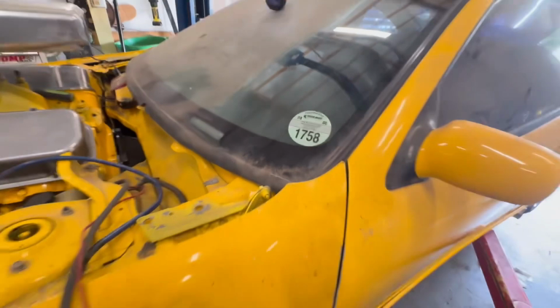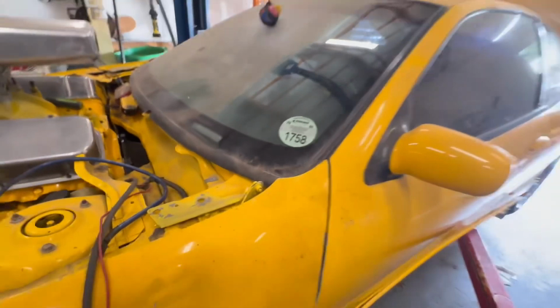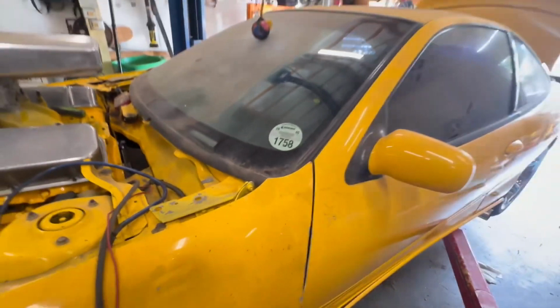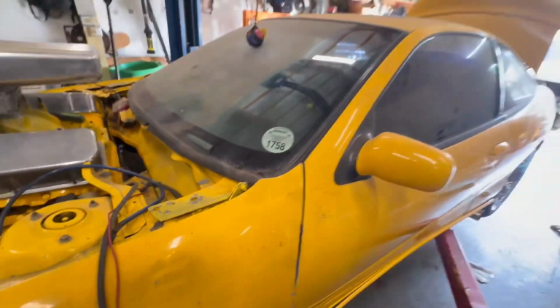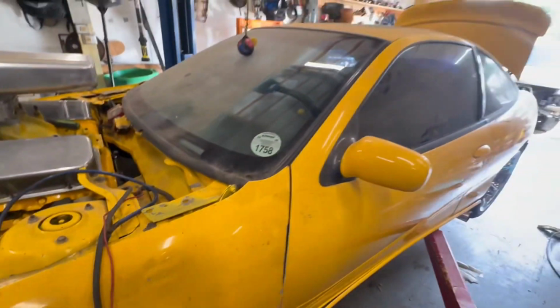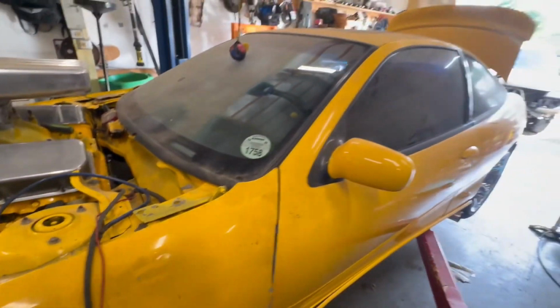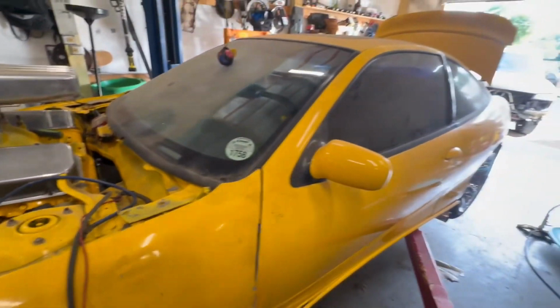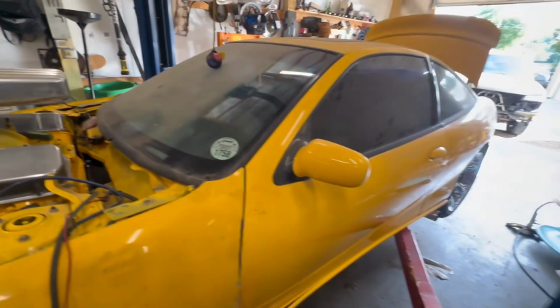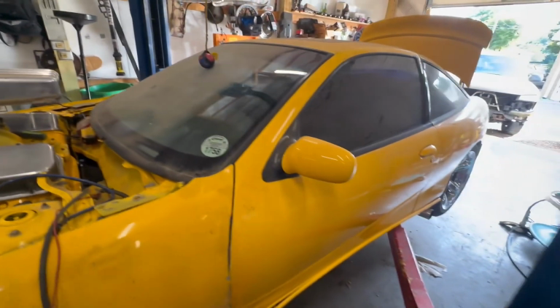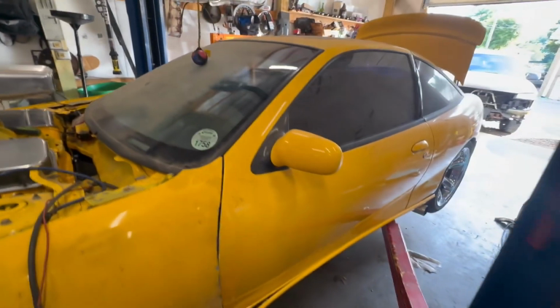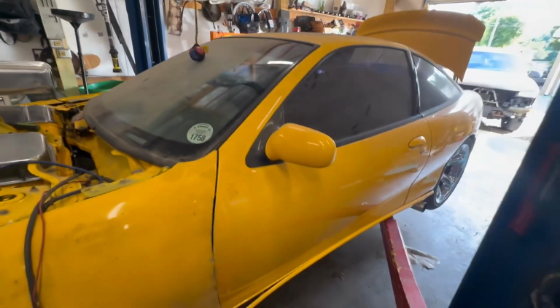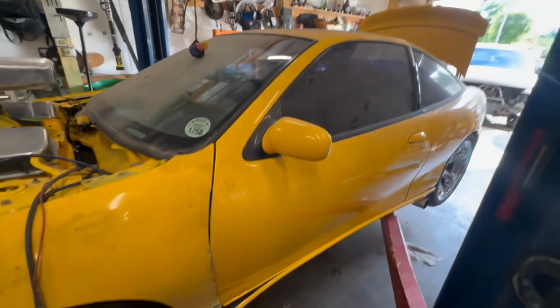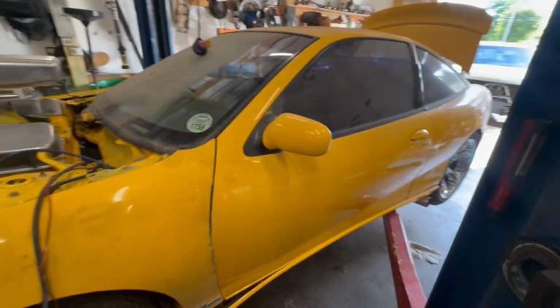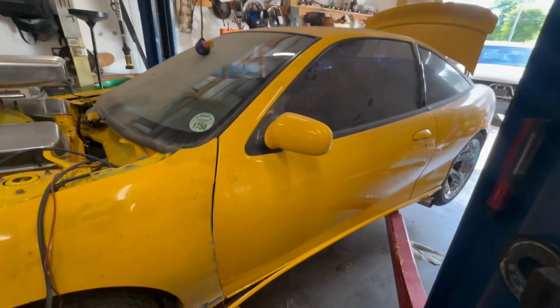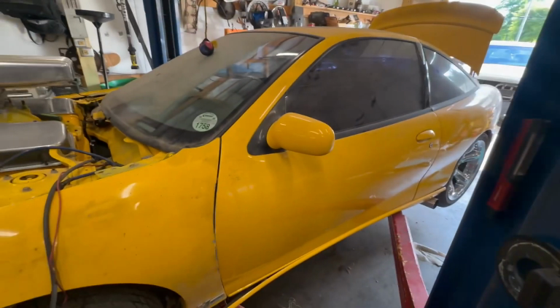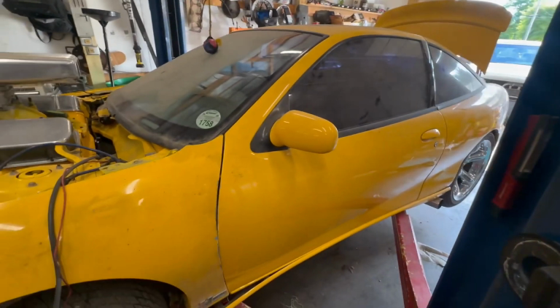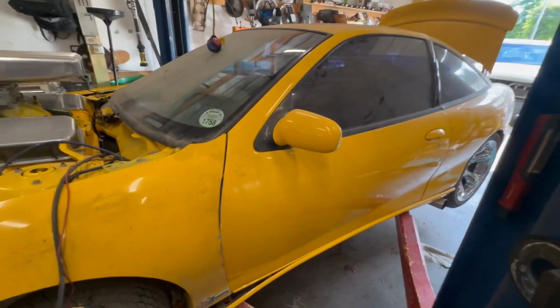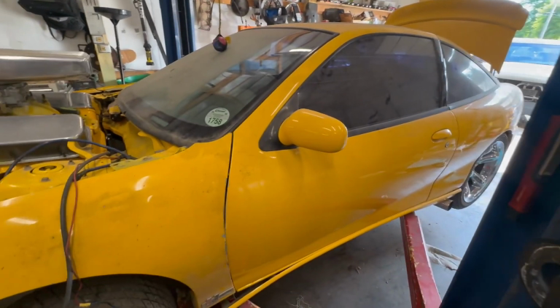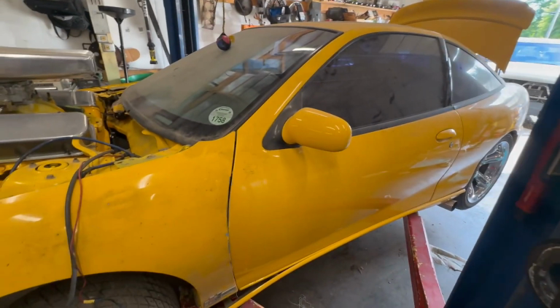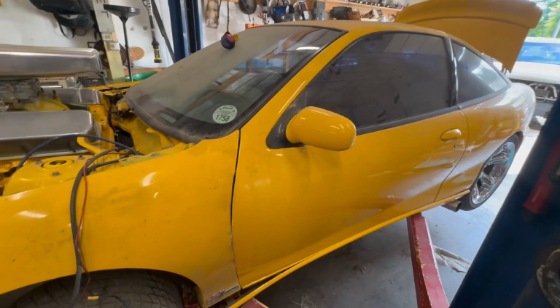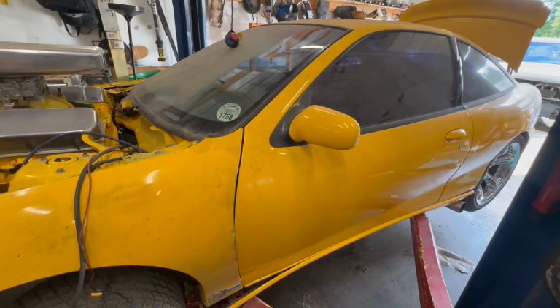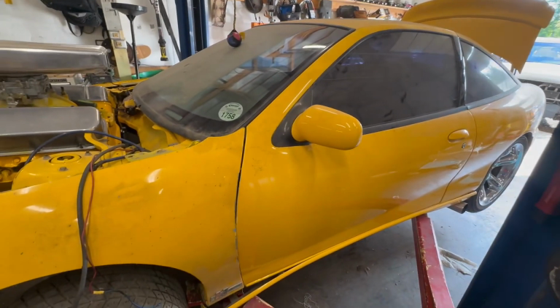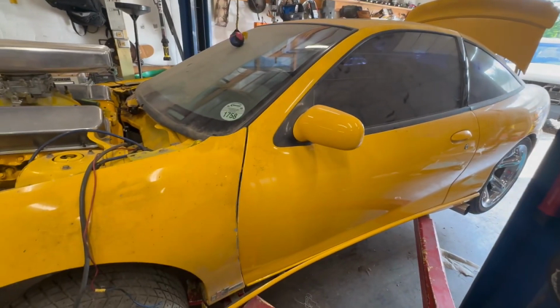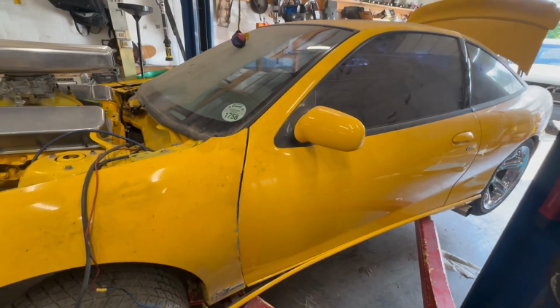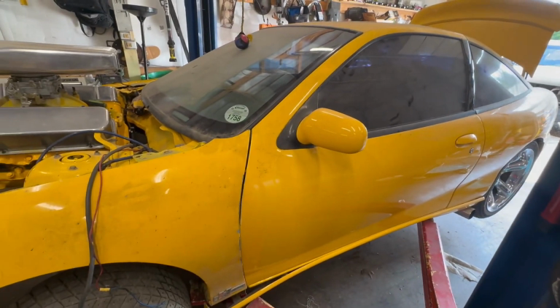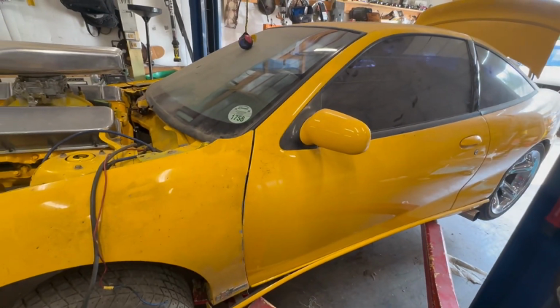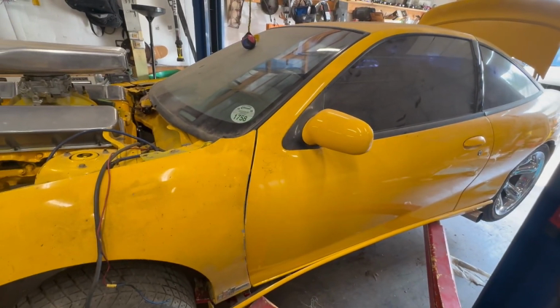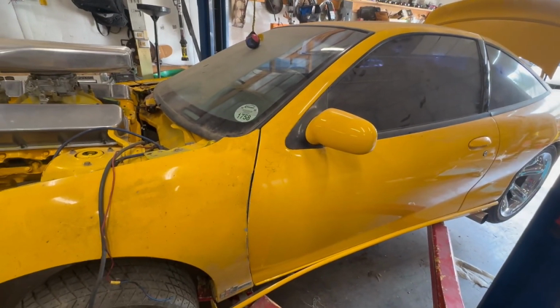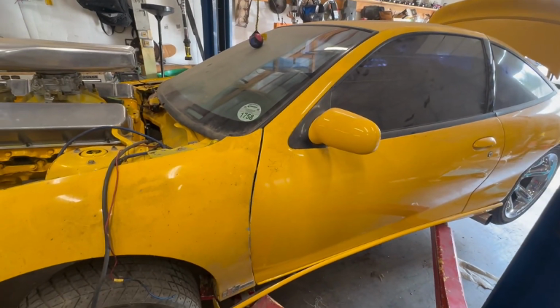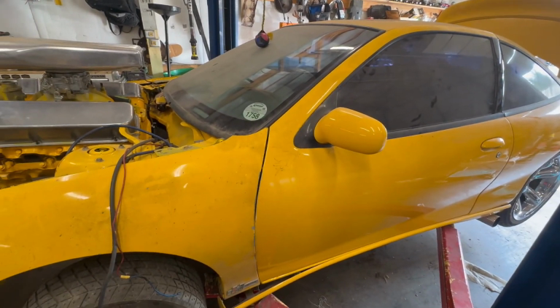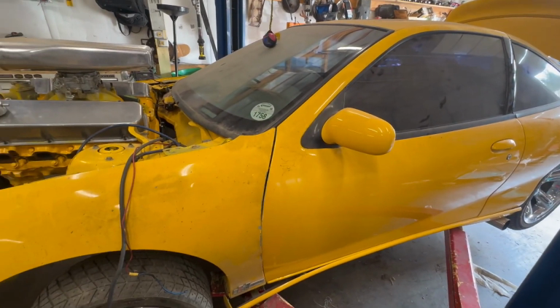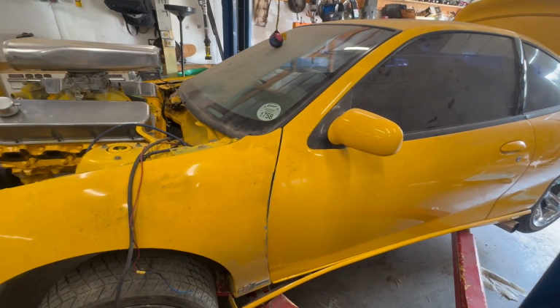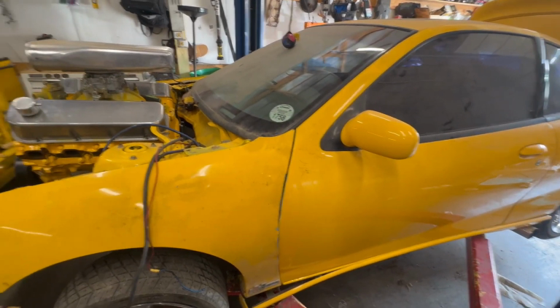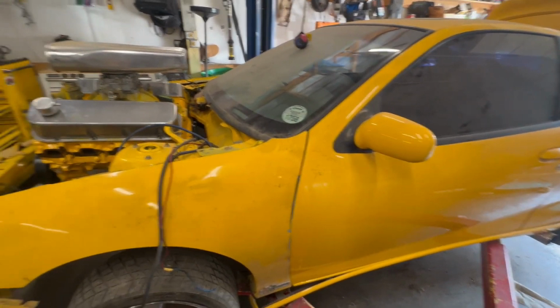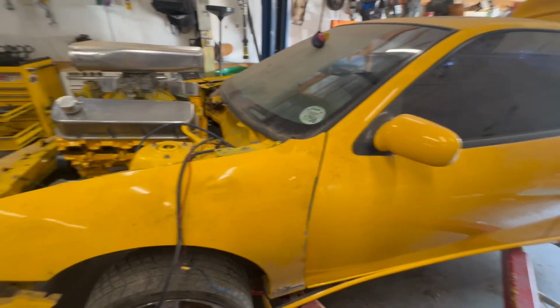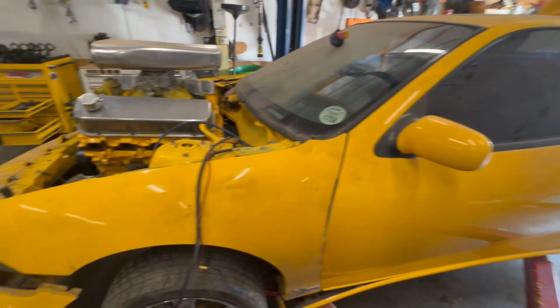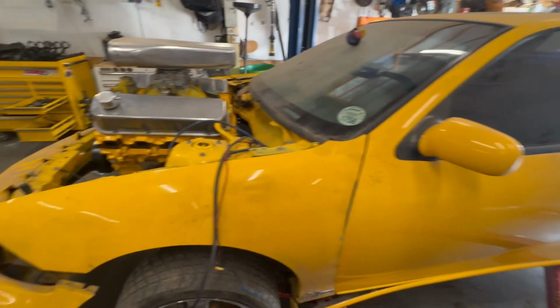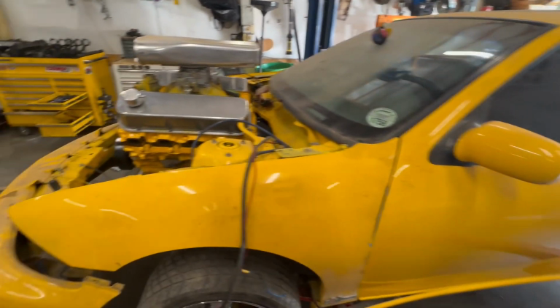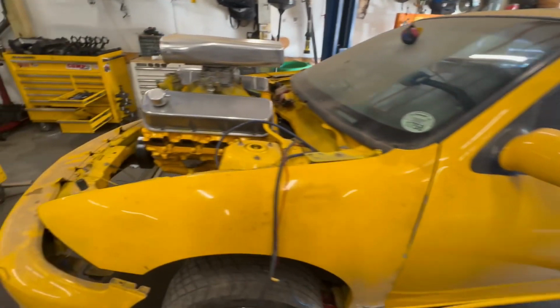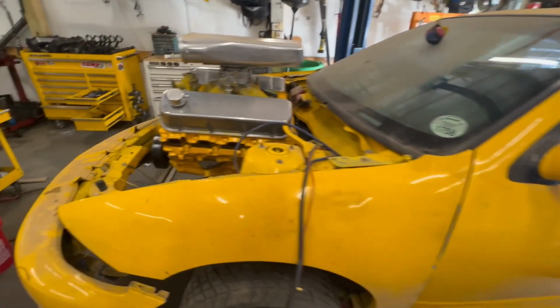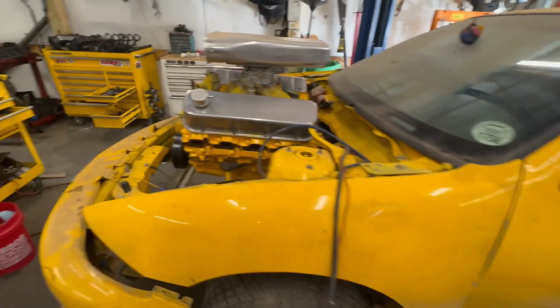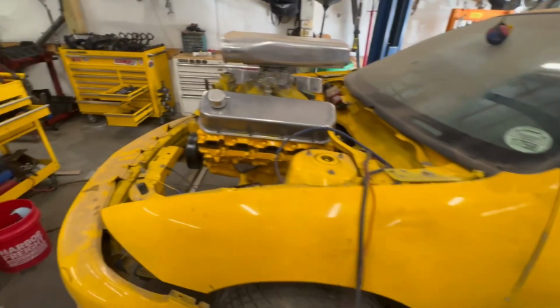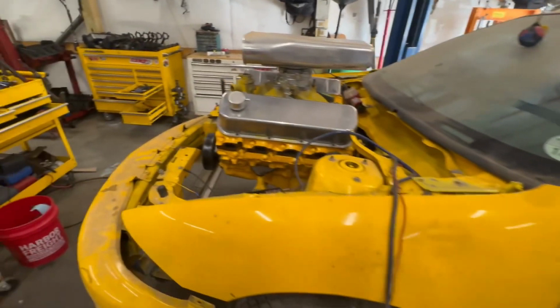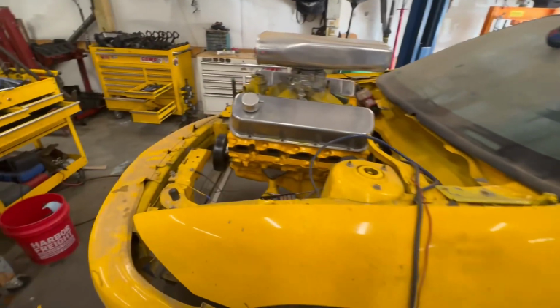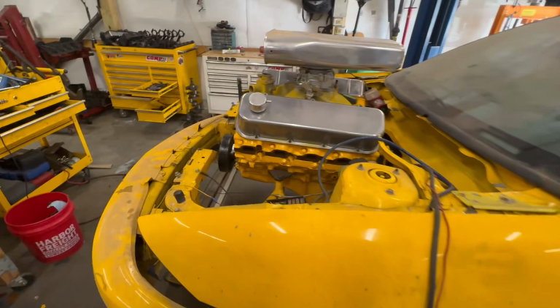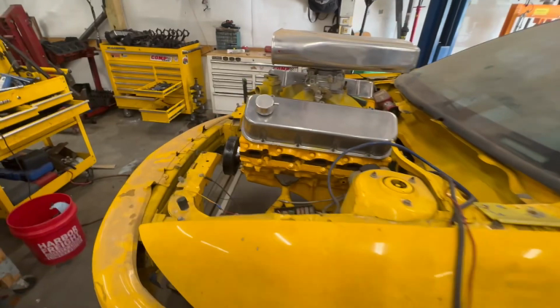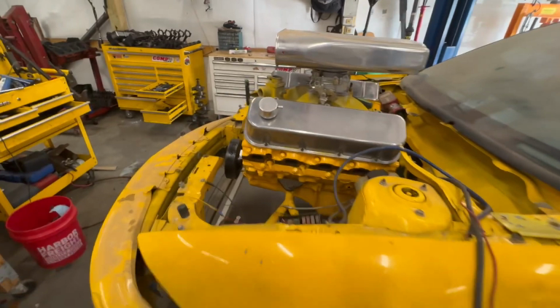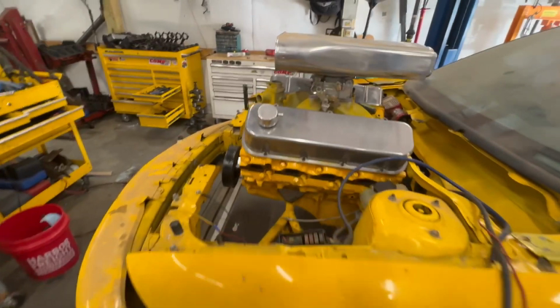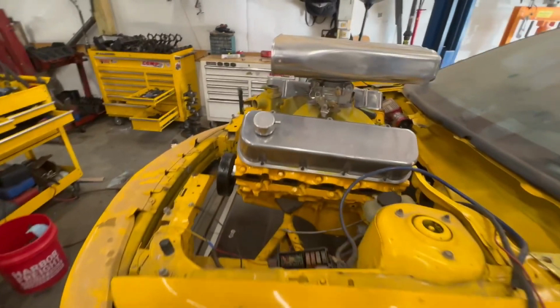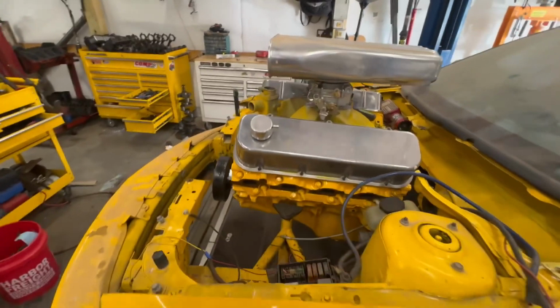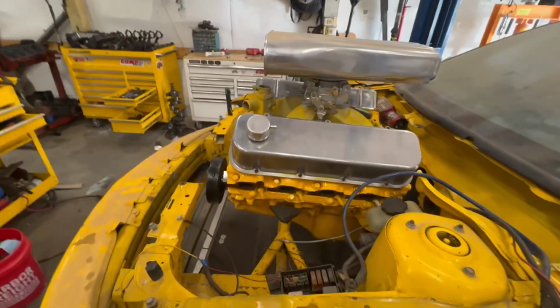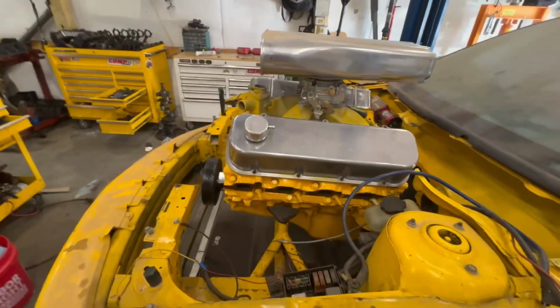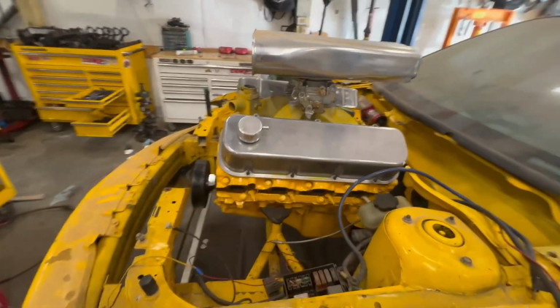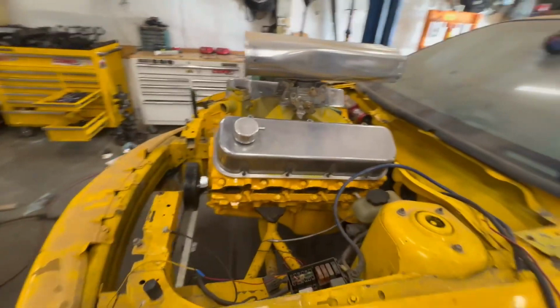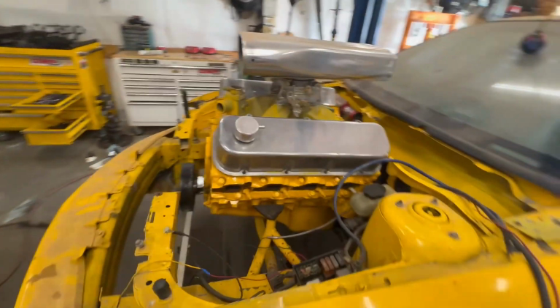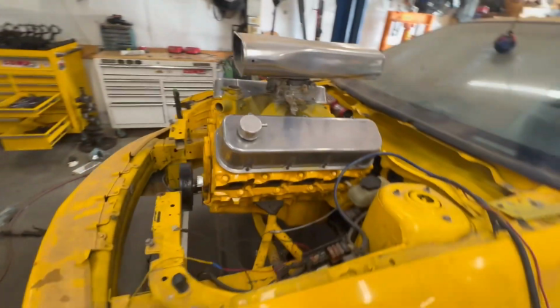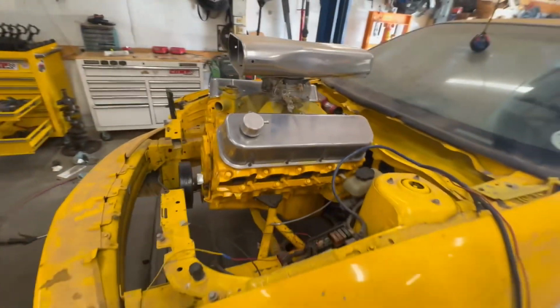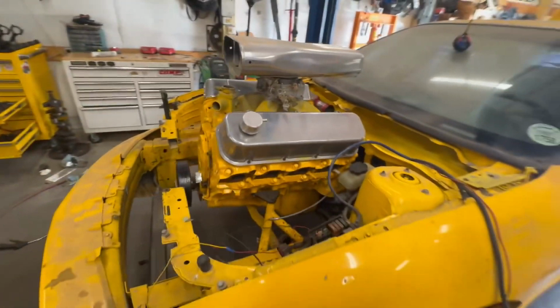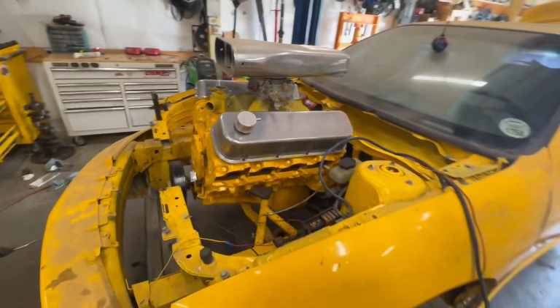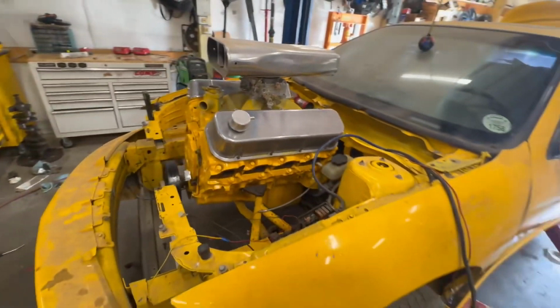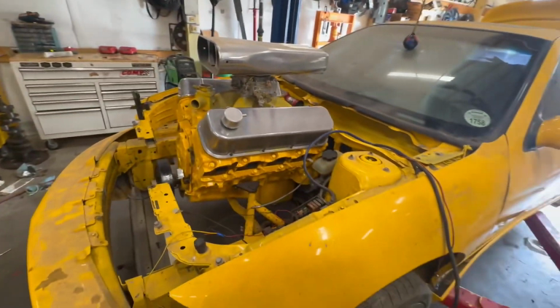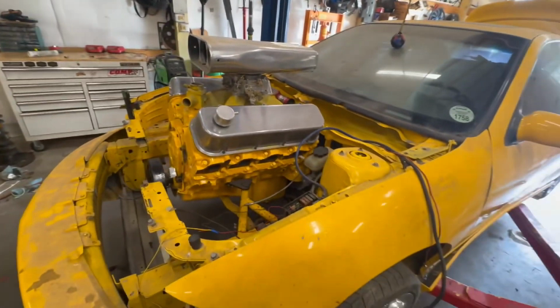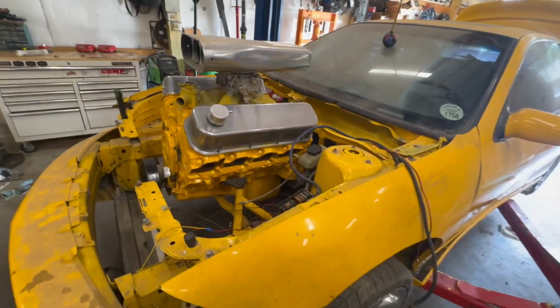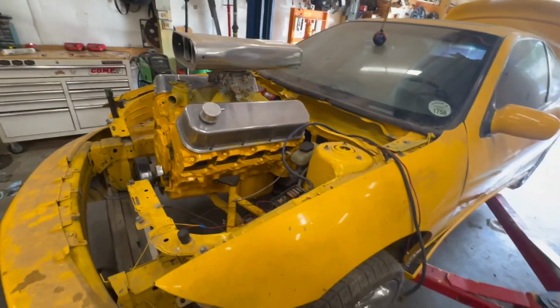There's a car show sticker on it. This thing has apparently been all around Ohio, Indiana, and stuff like that — possibly up in Michigan as well.